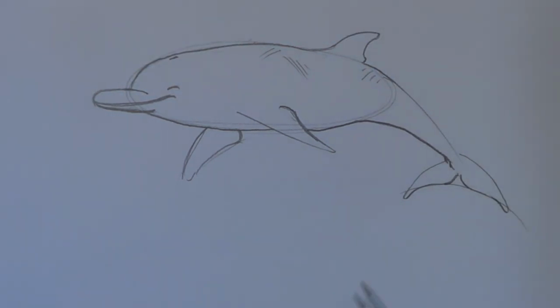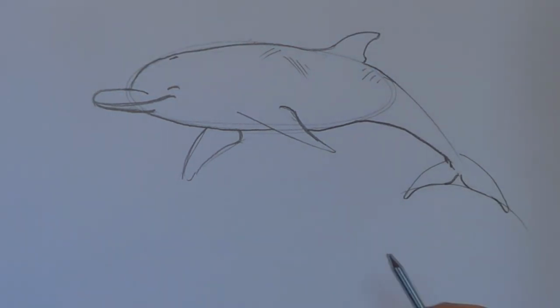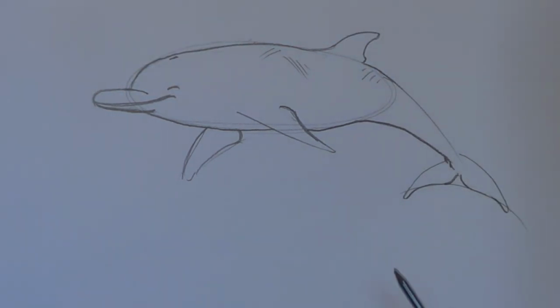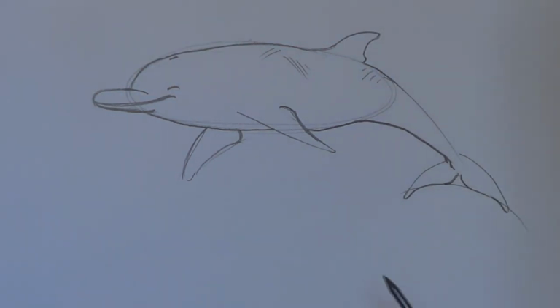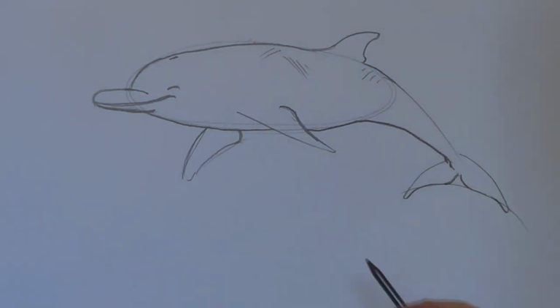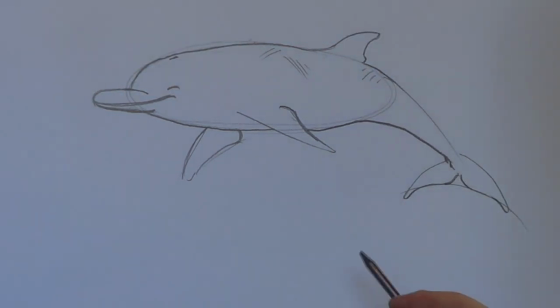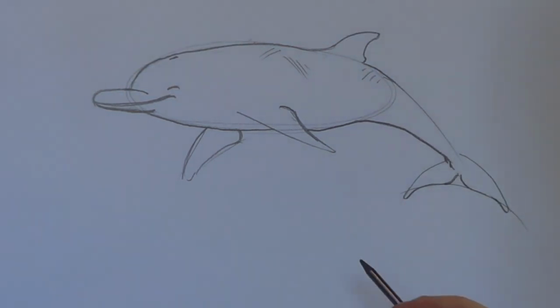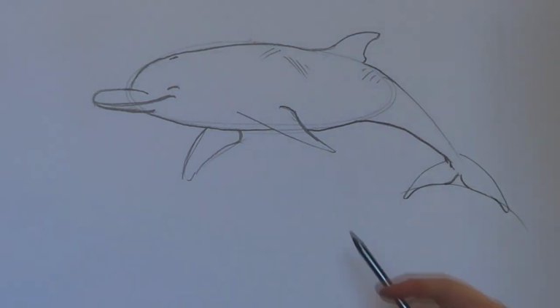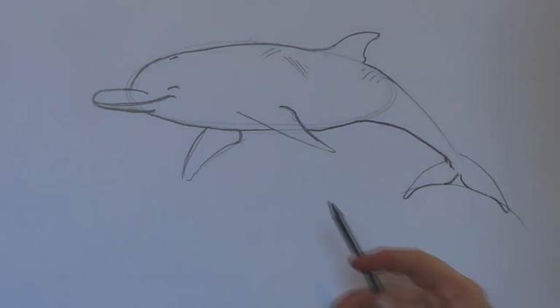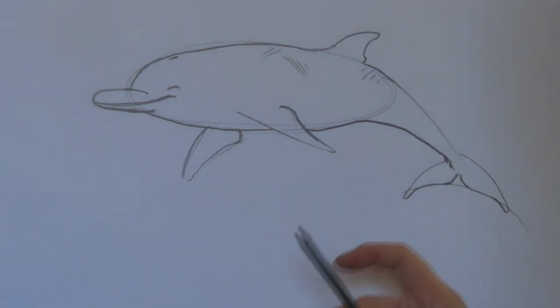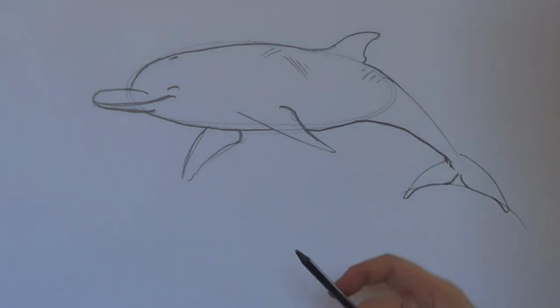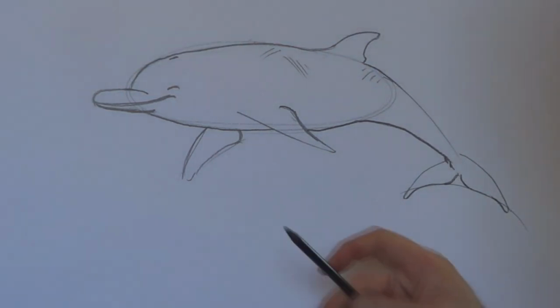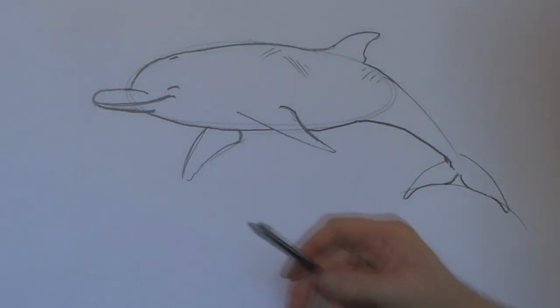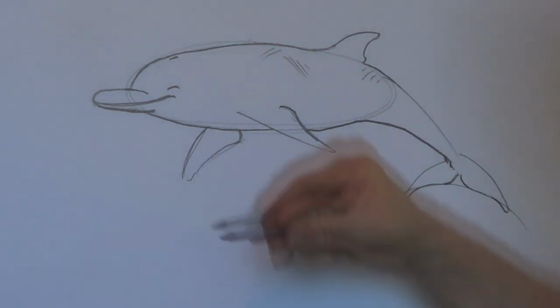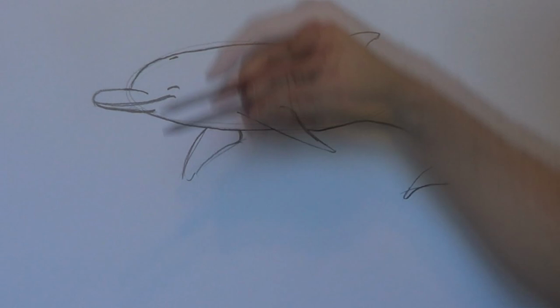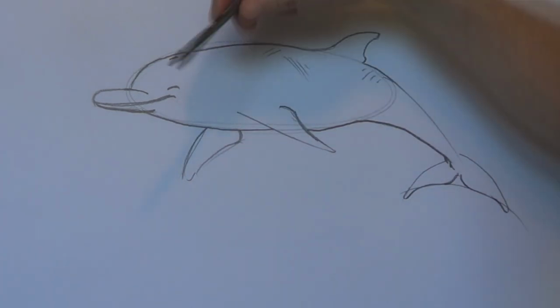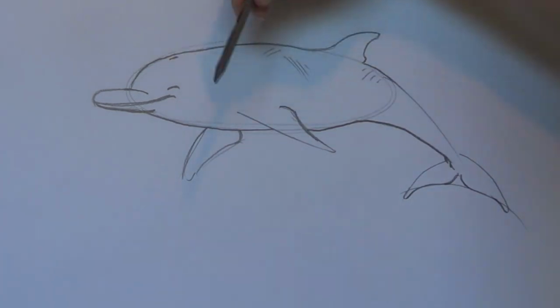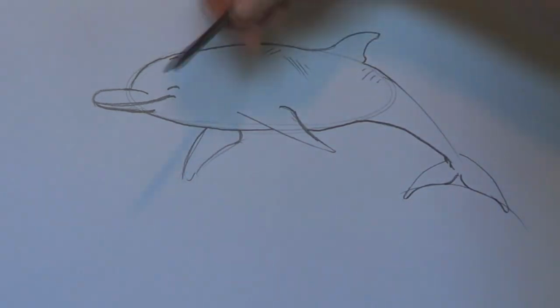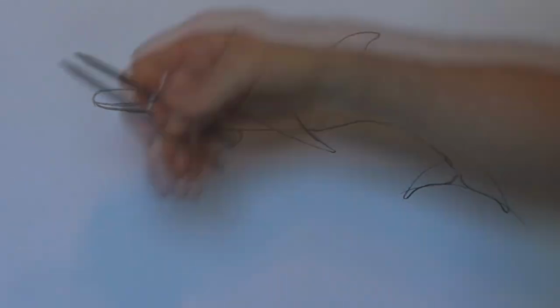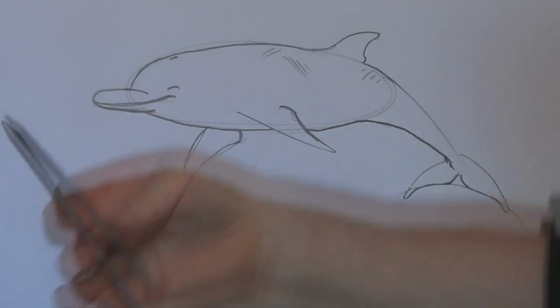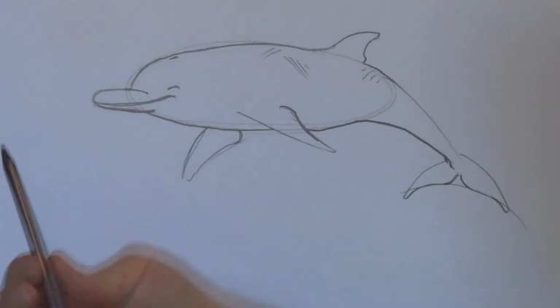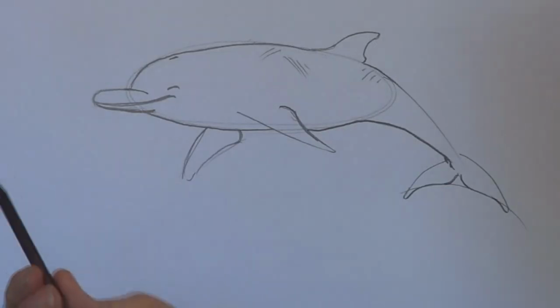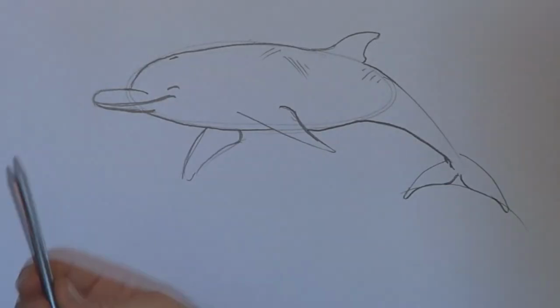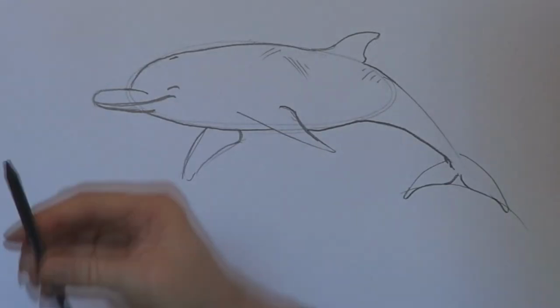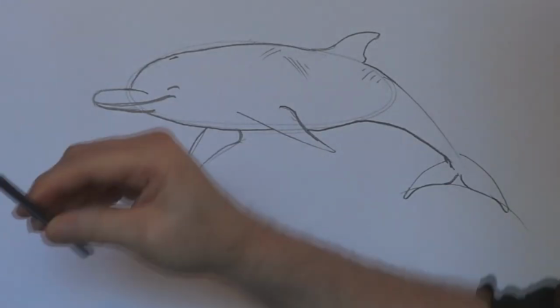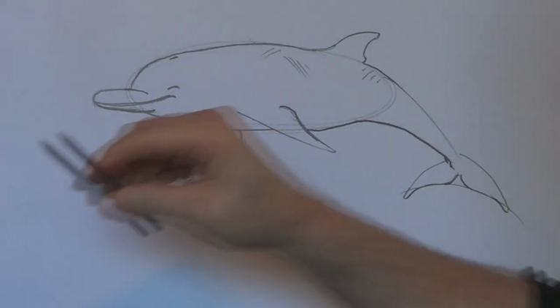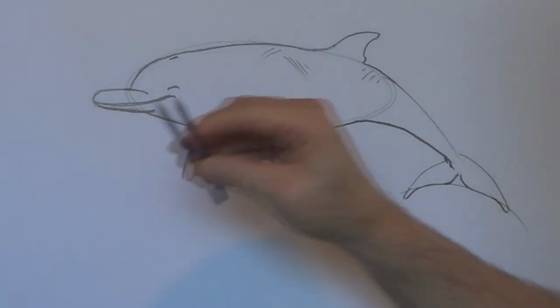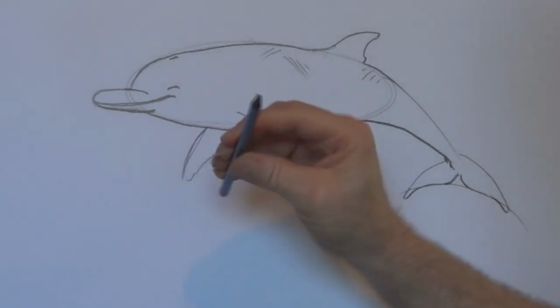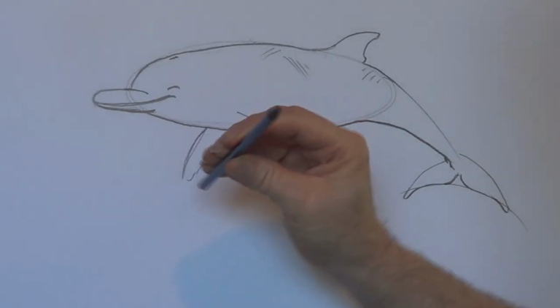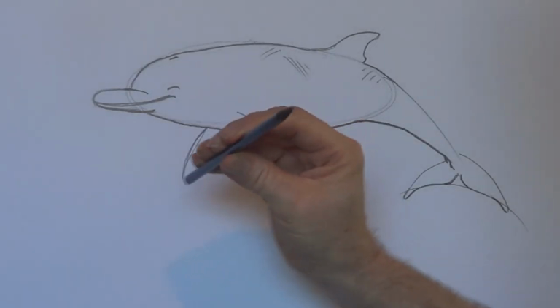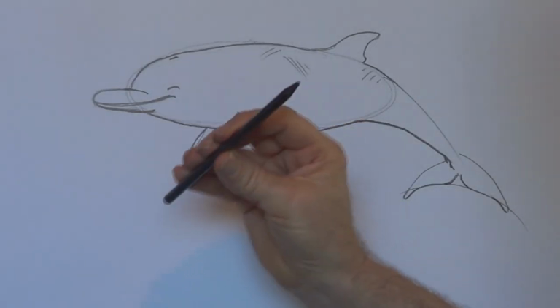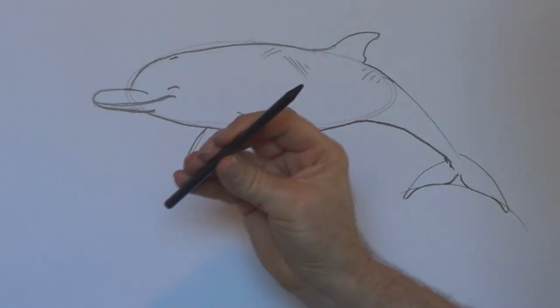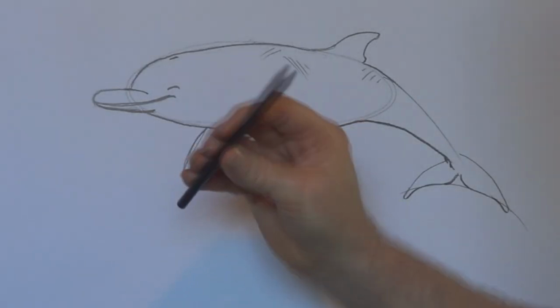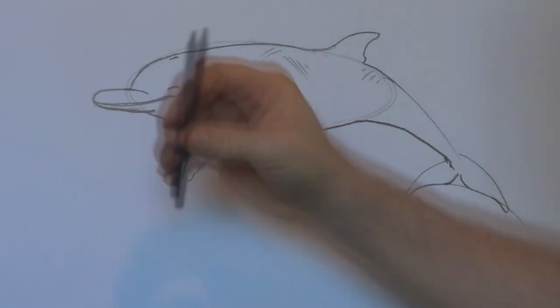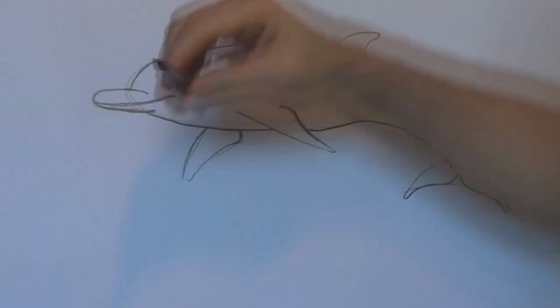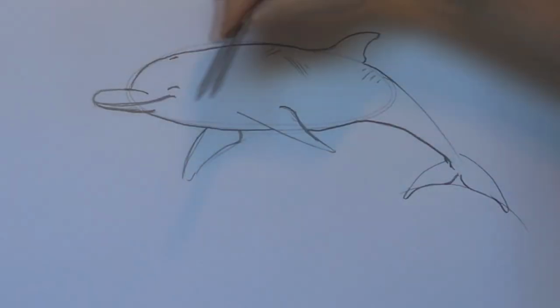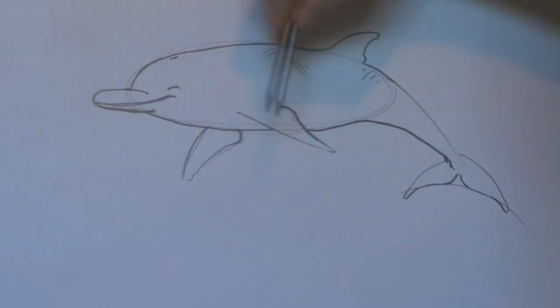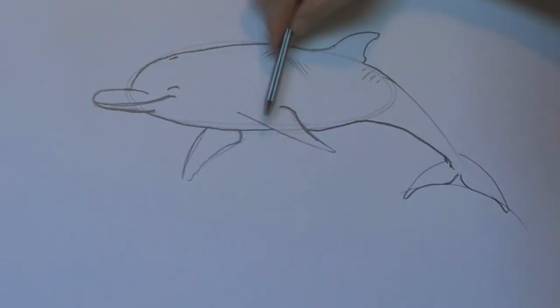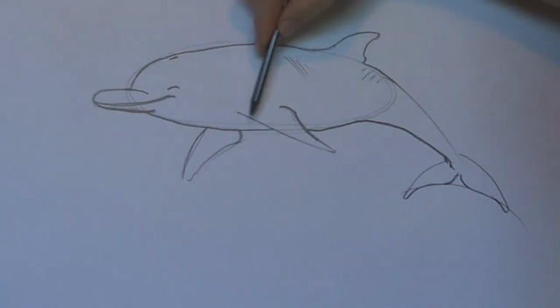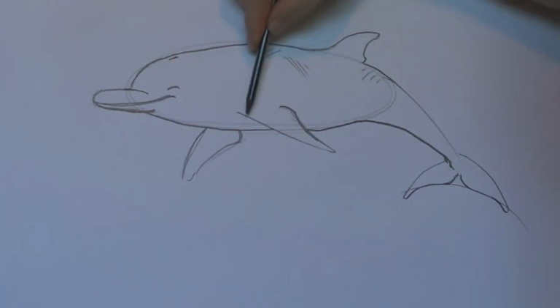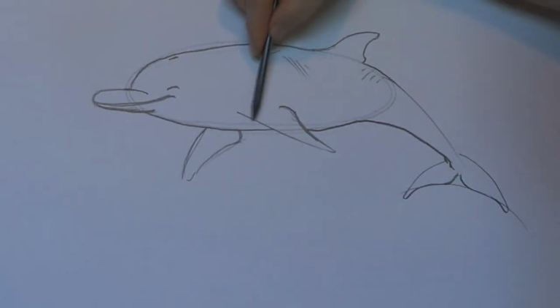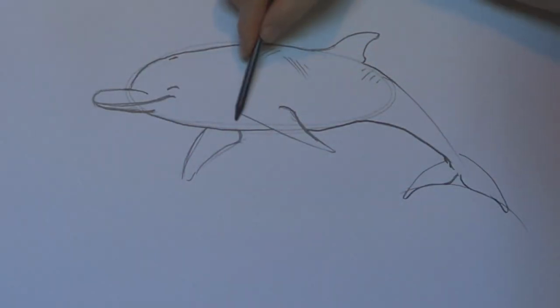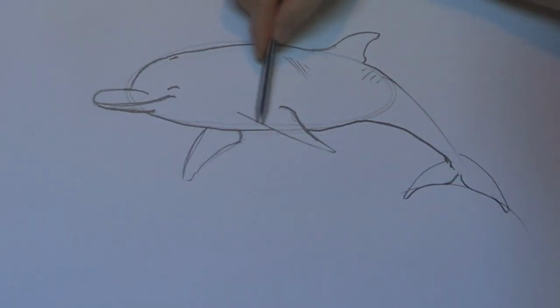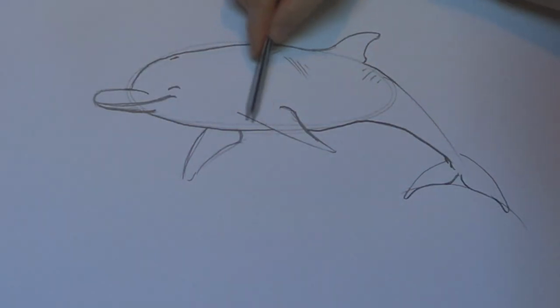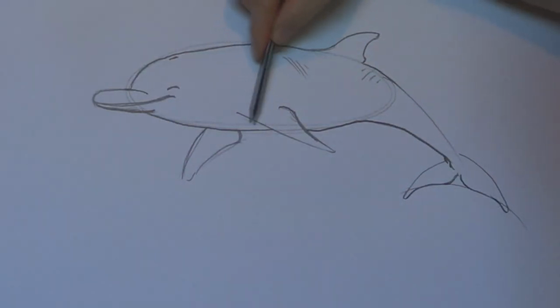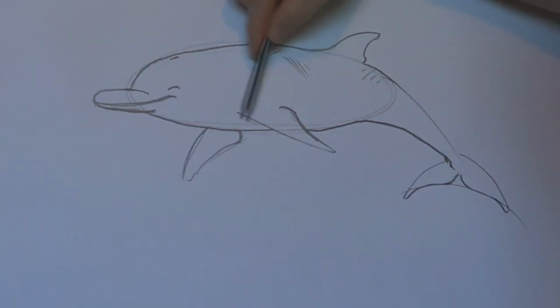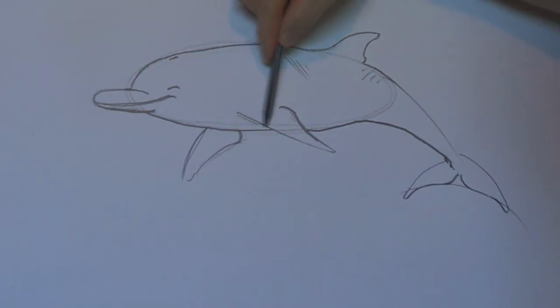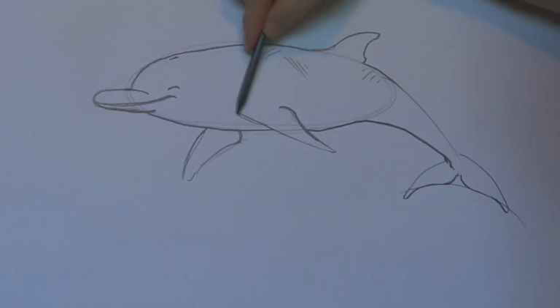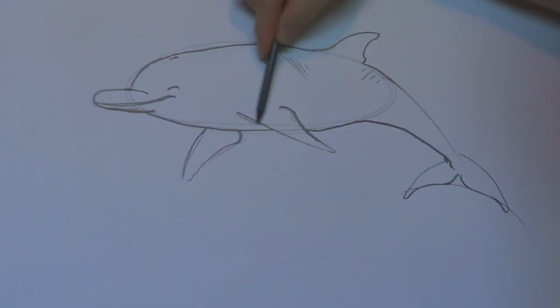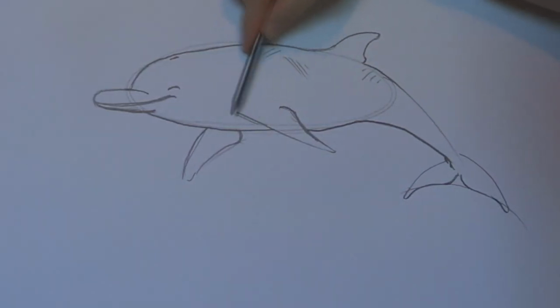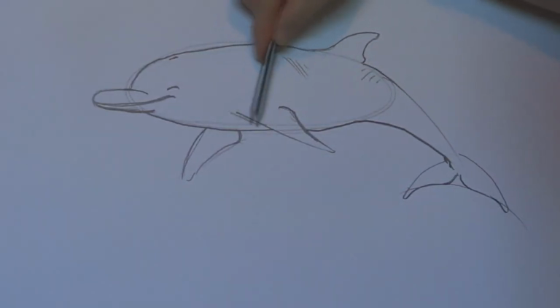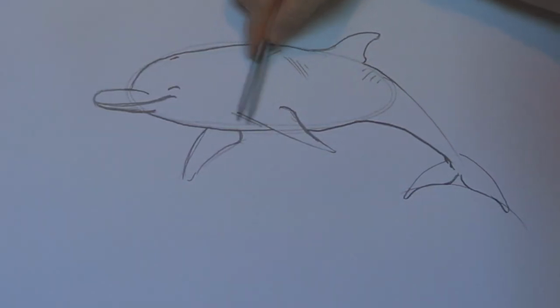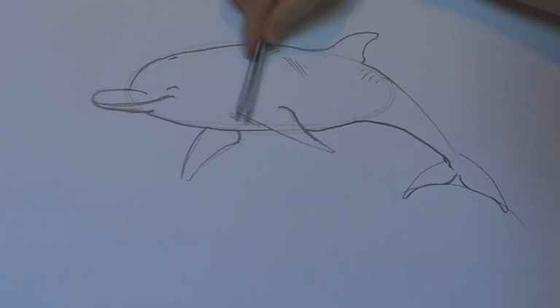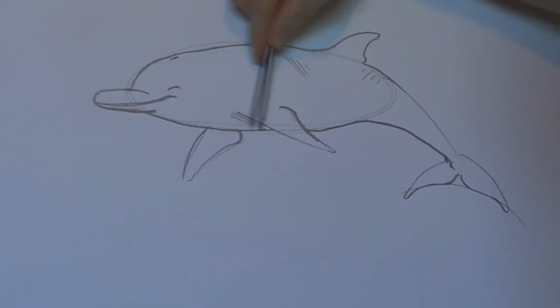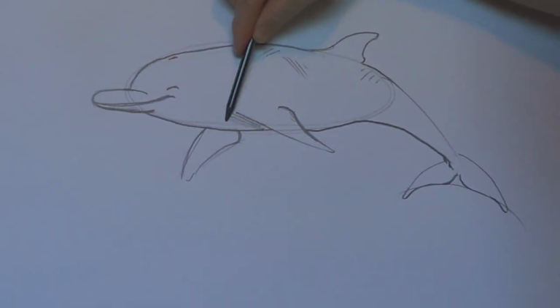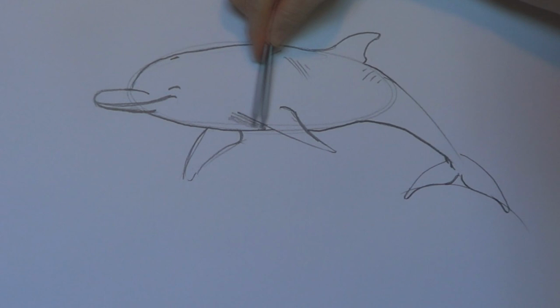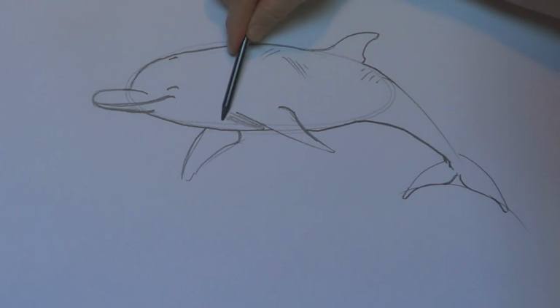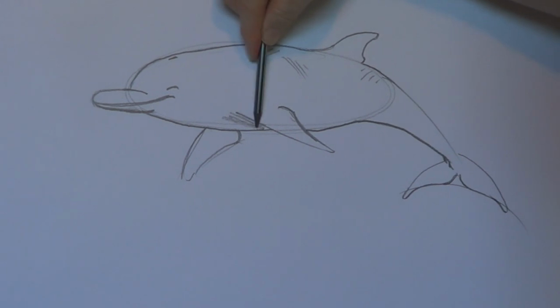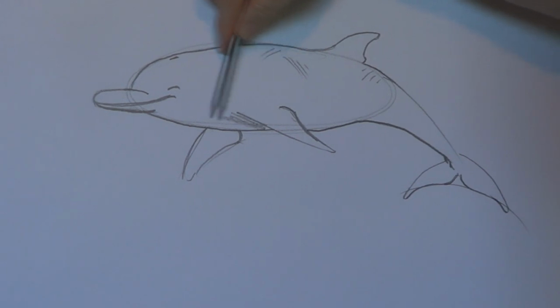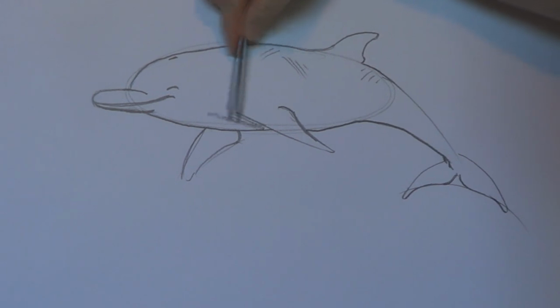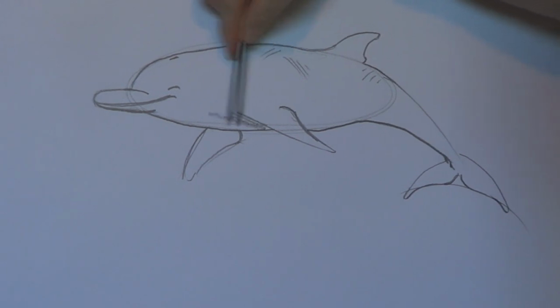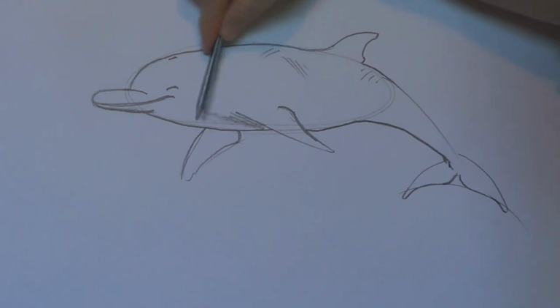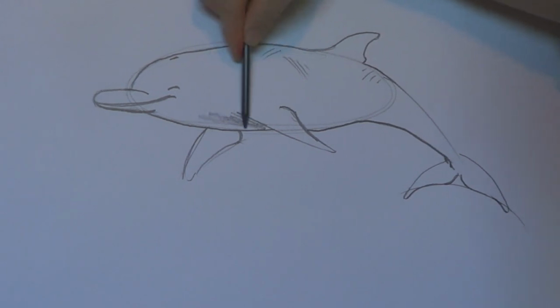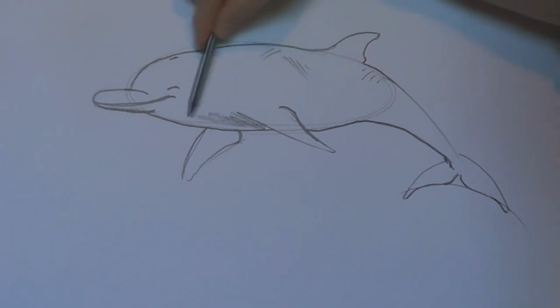Now with shading — hold your pencil to the side like that, because it happens a lot quicker when you do.